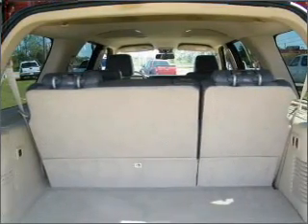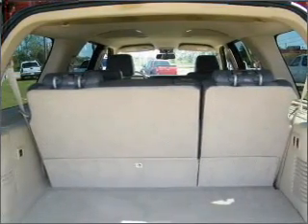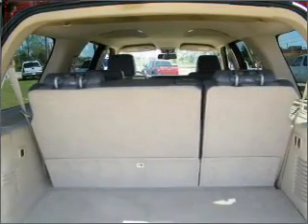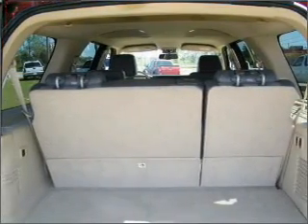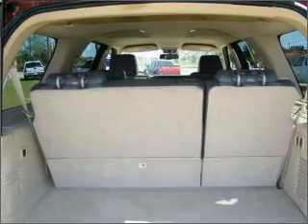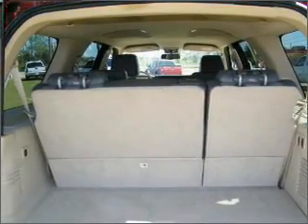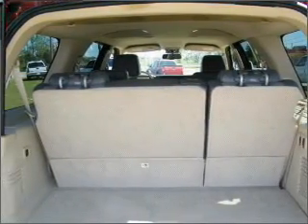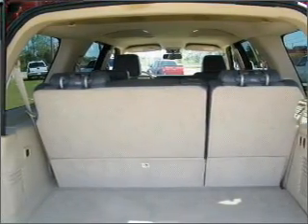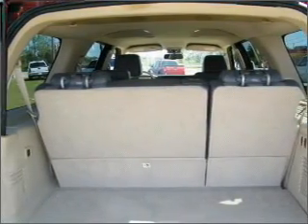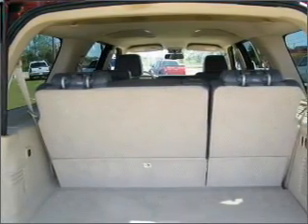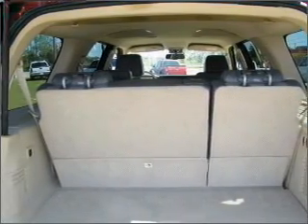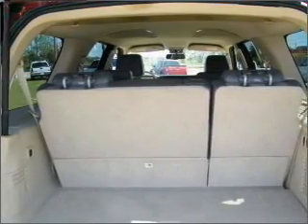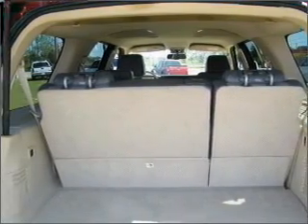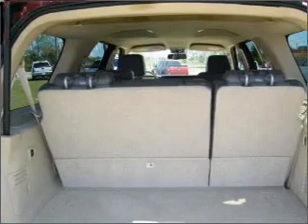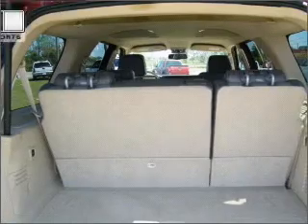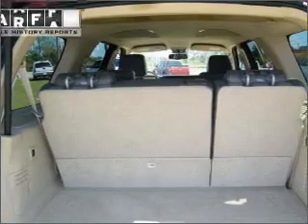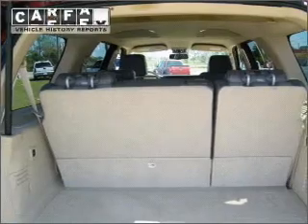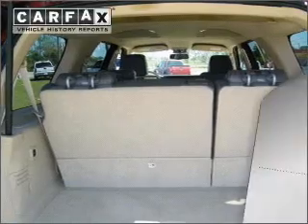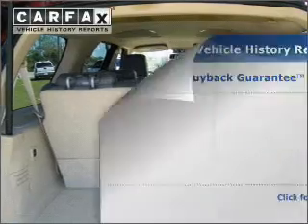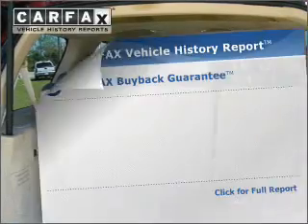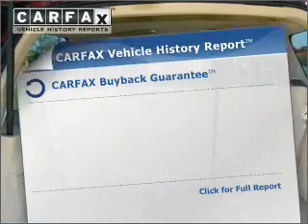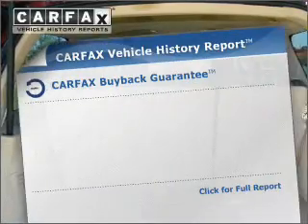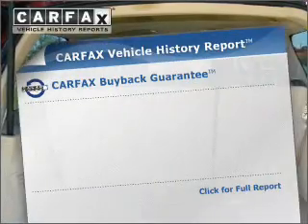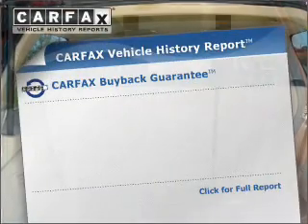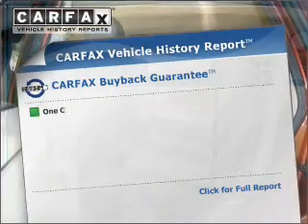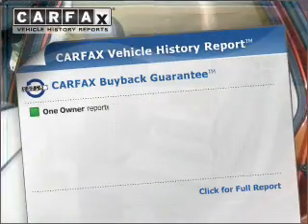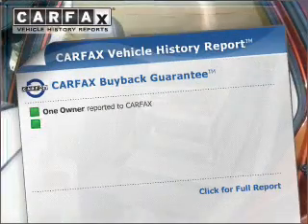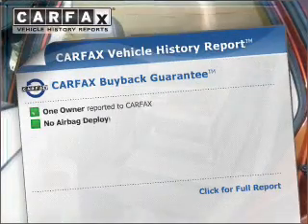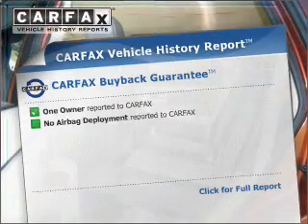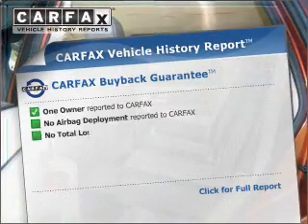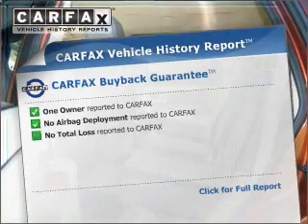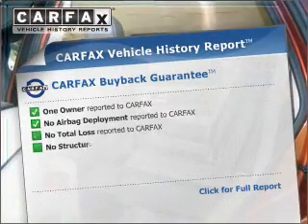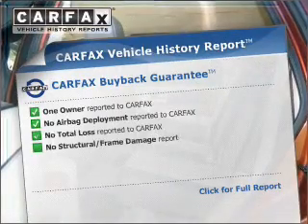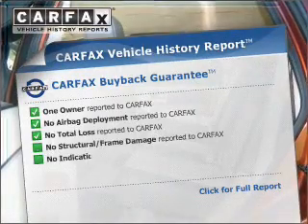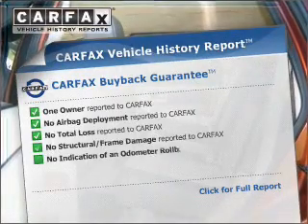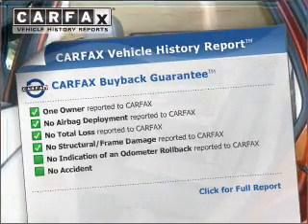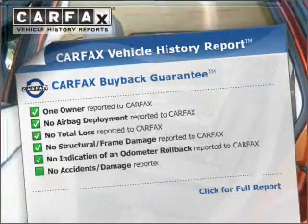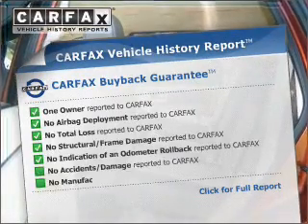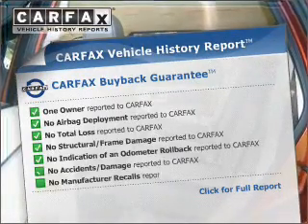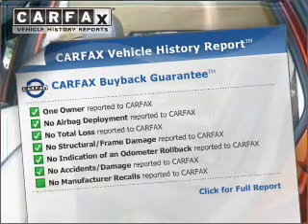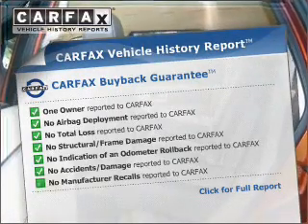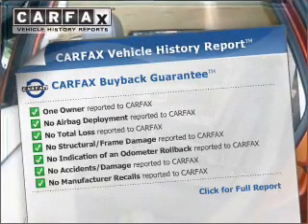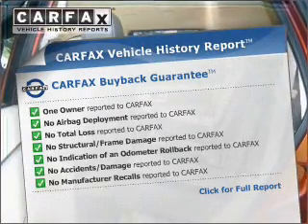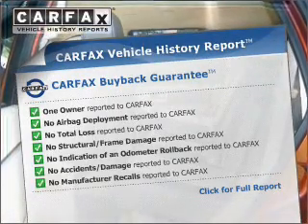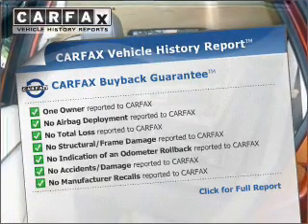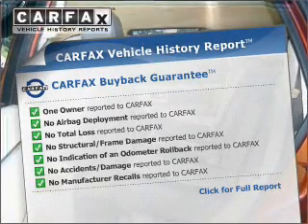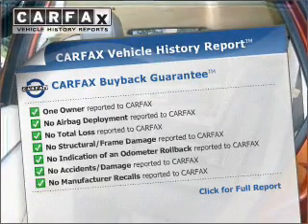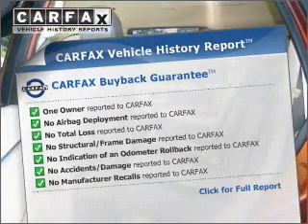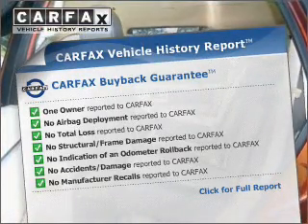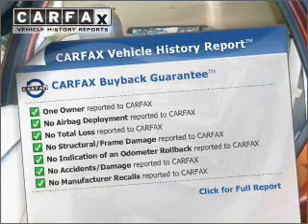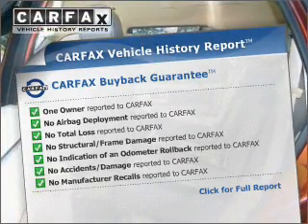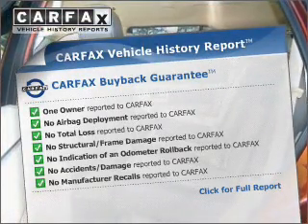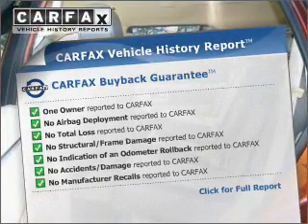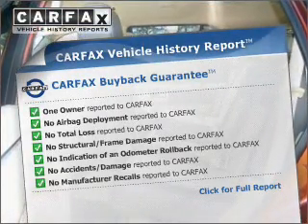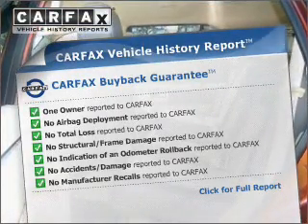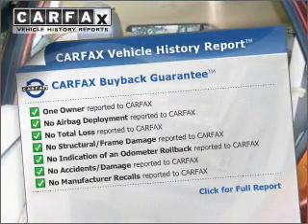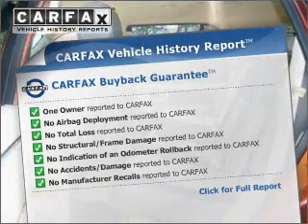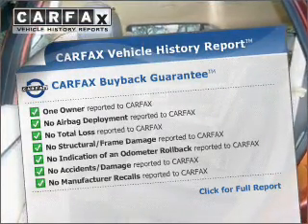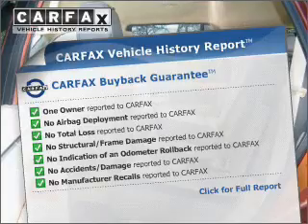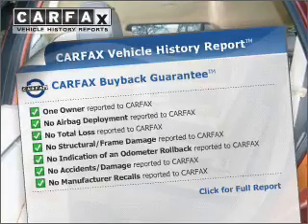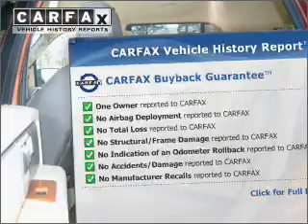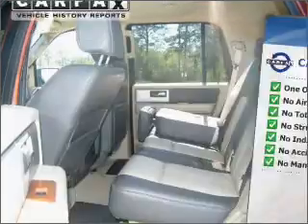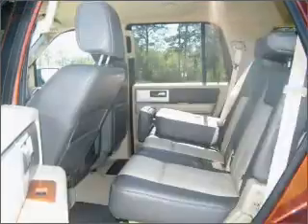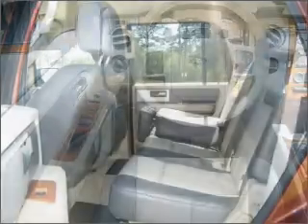Pamper yourself with memory settings. An included Carfax vehicle history report allows you to purchase with confidence and the knowledge that your buy was a smart choice.